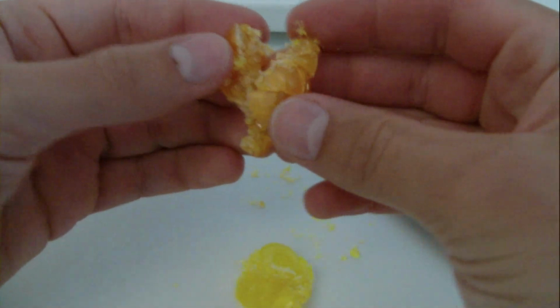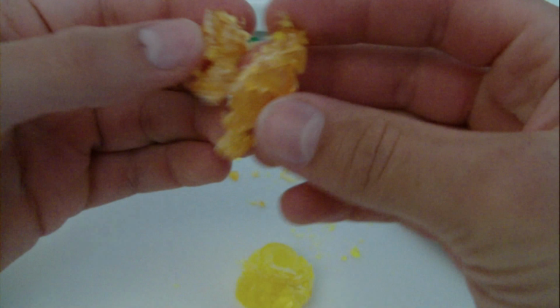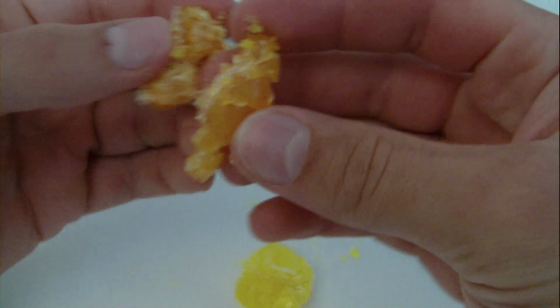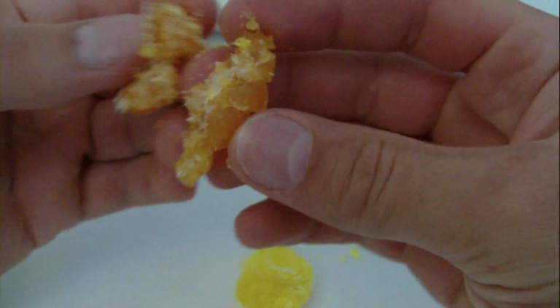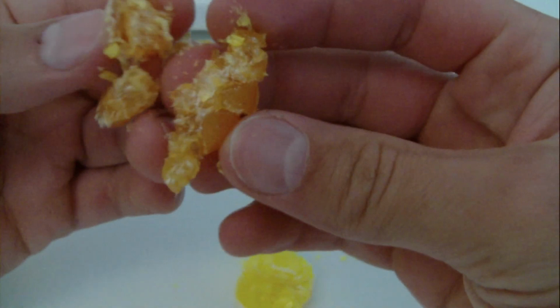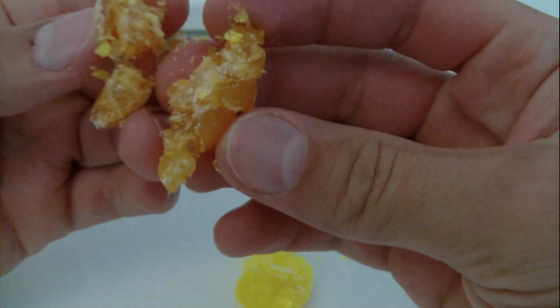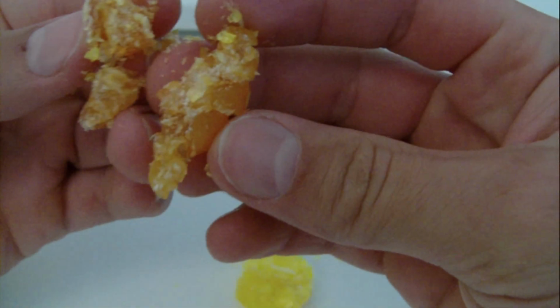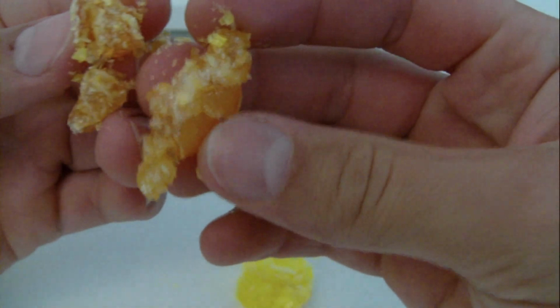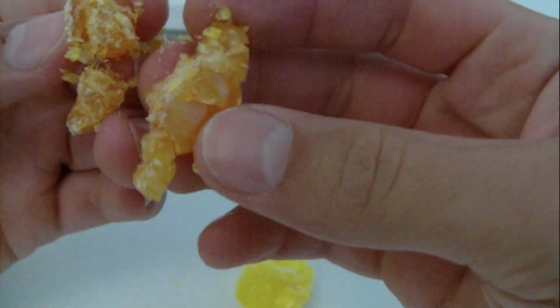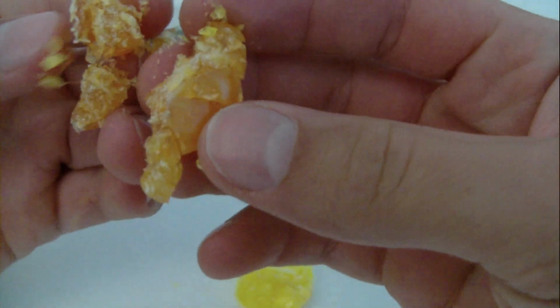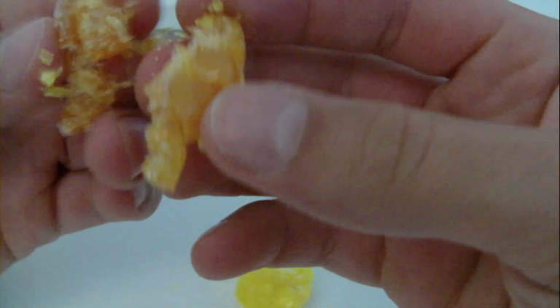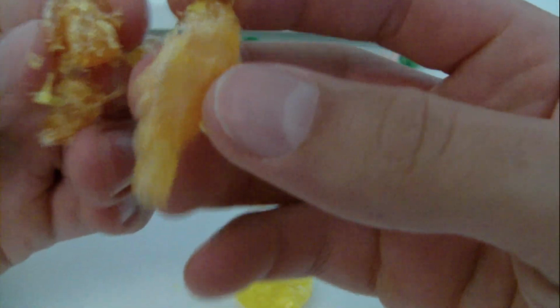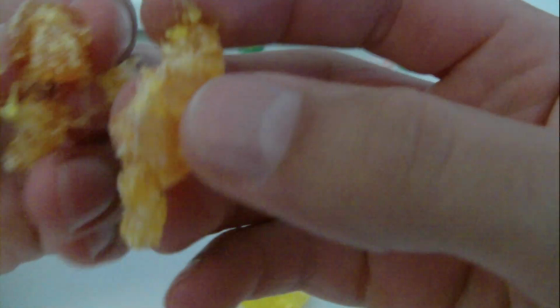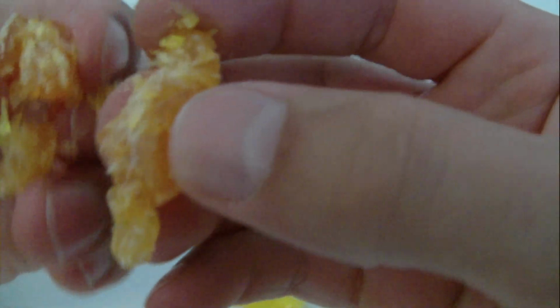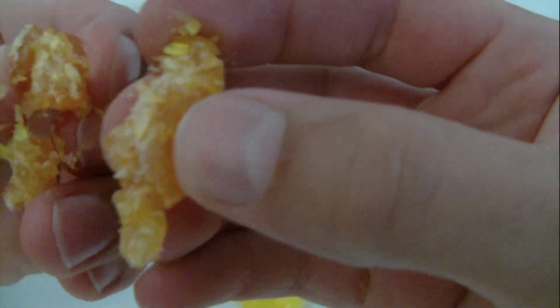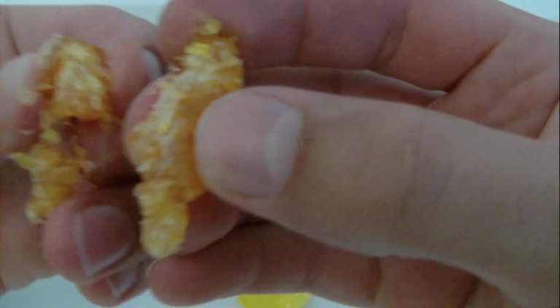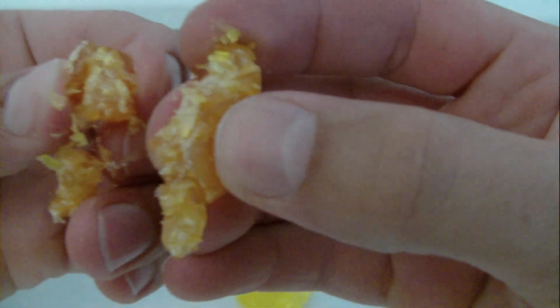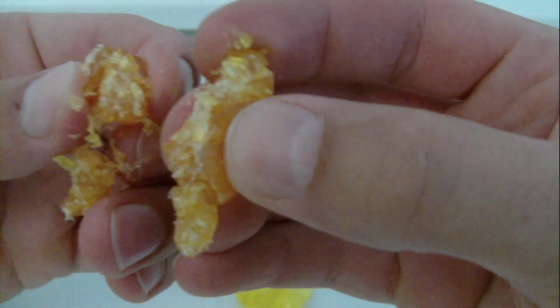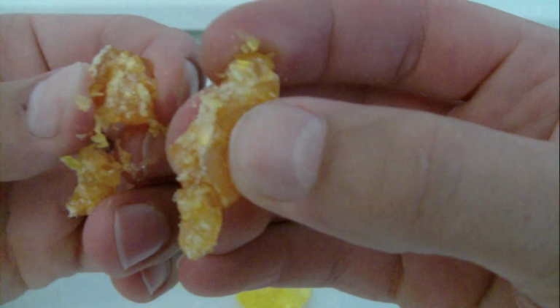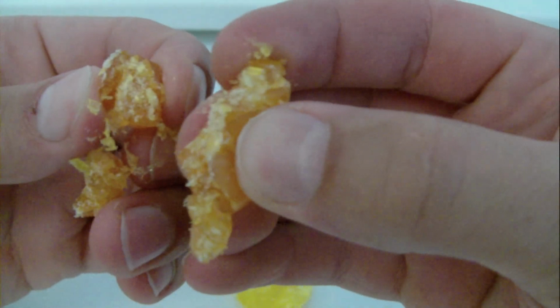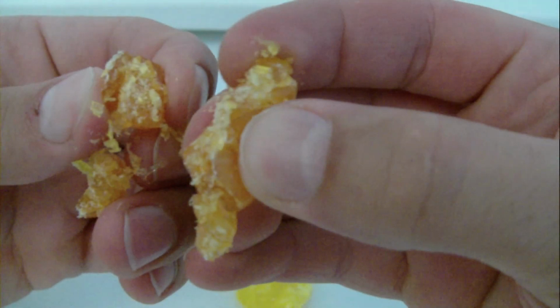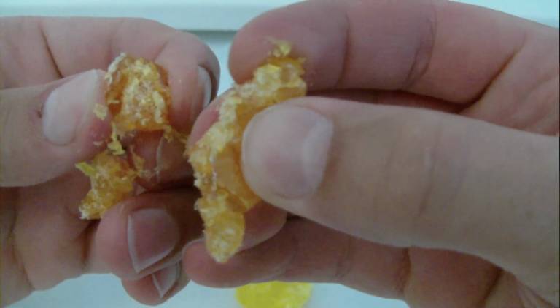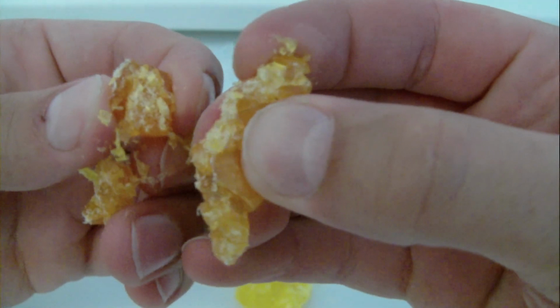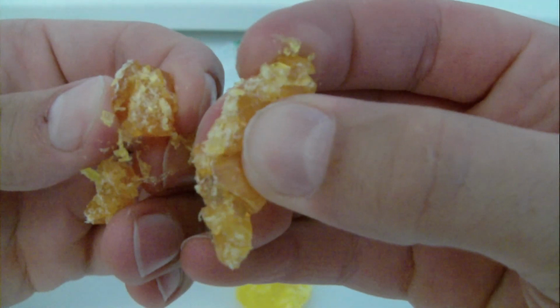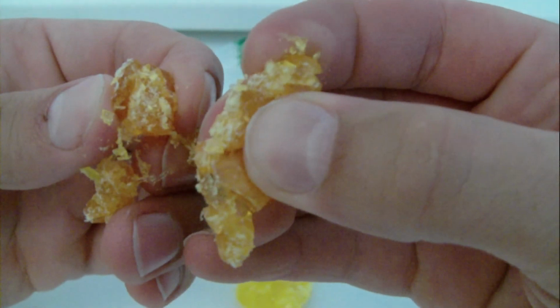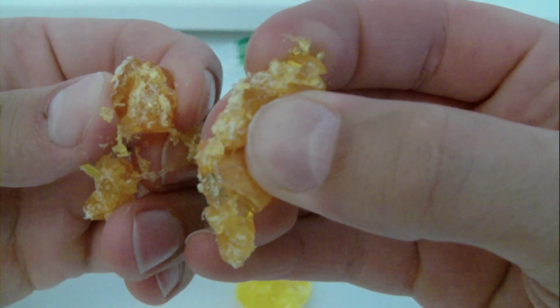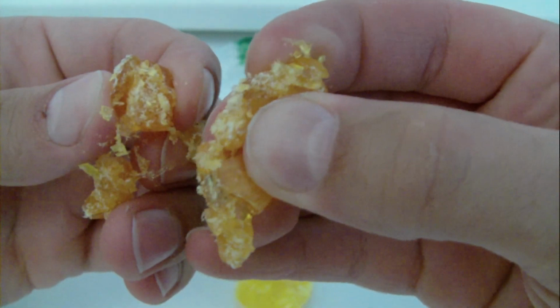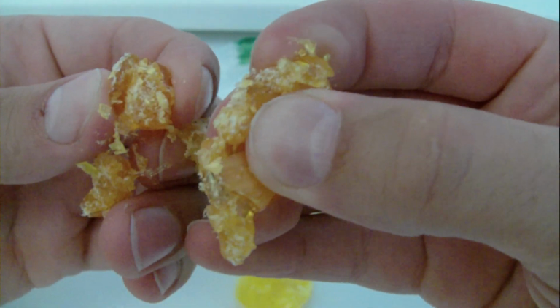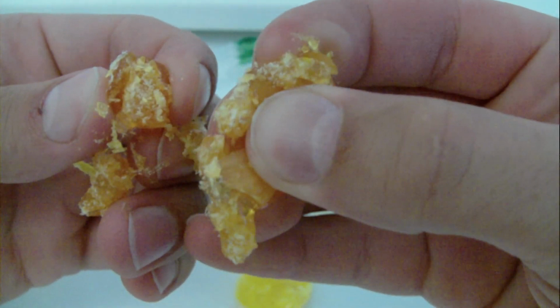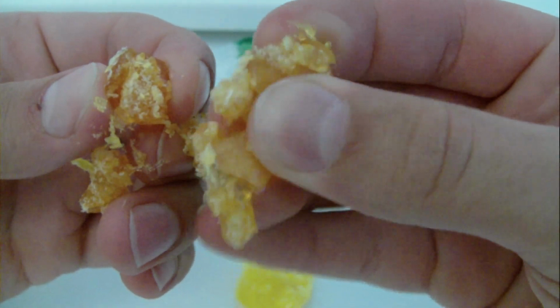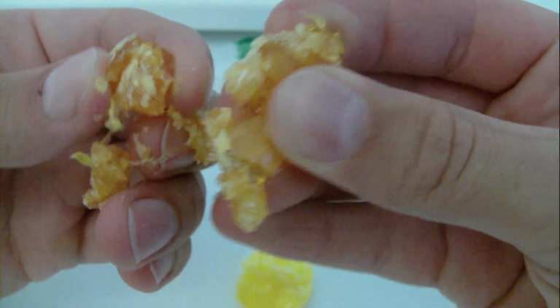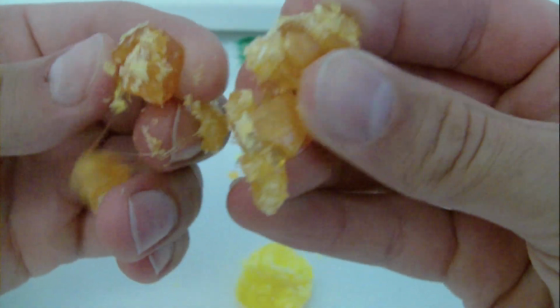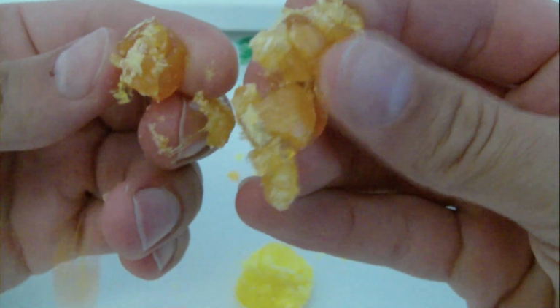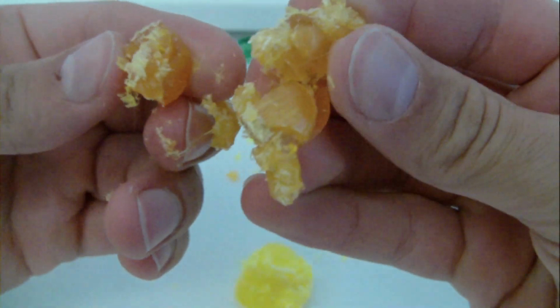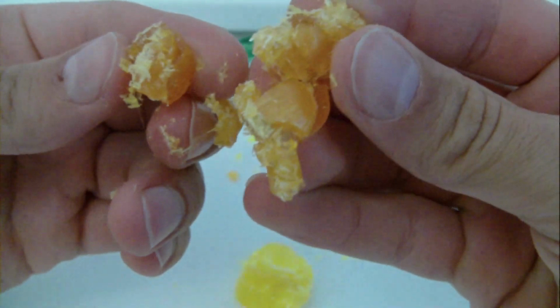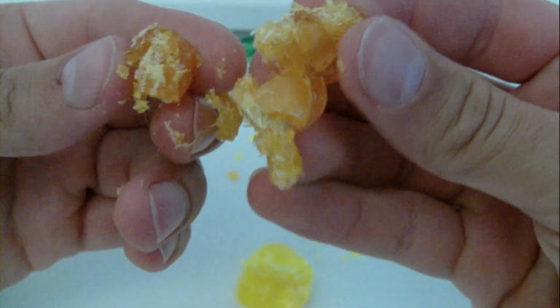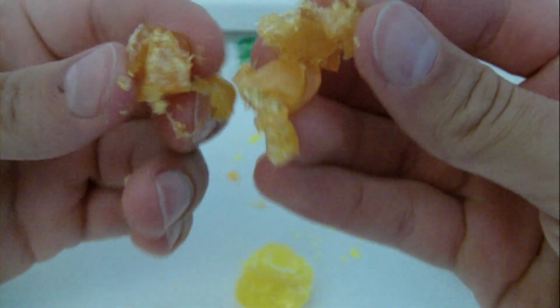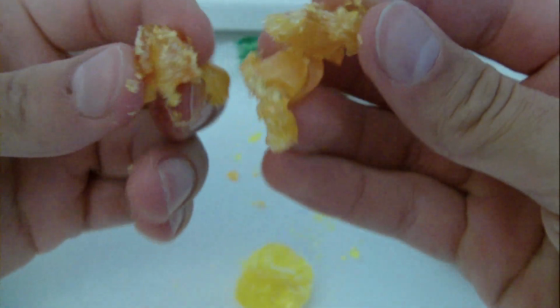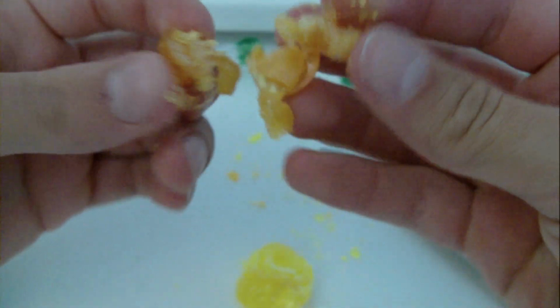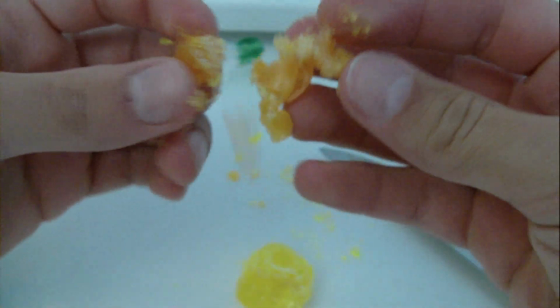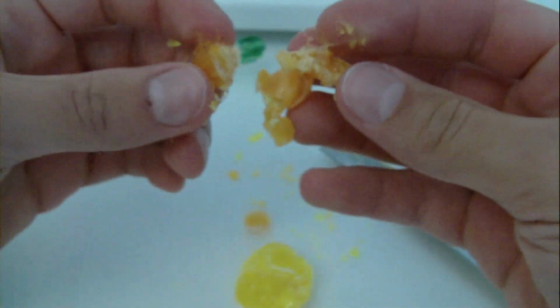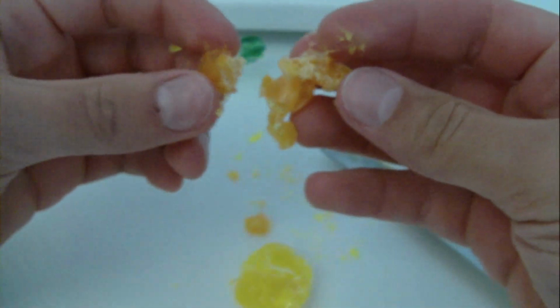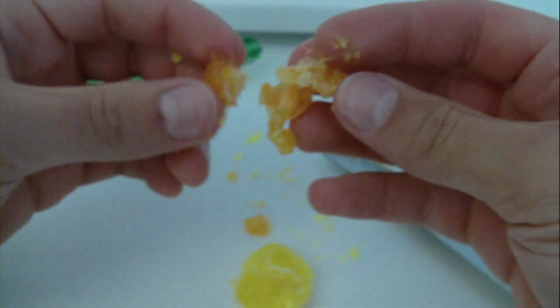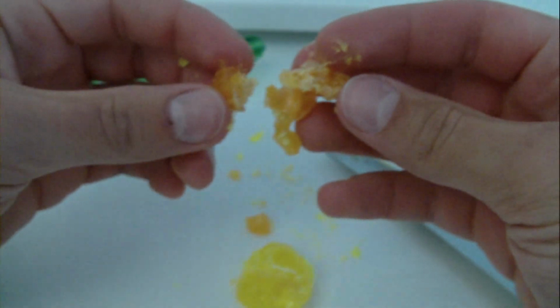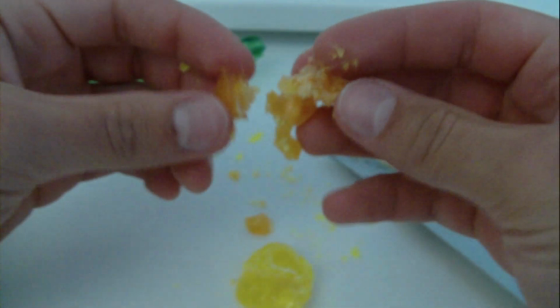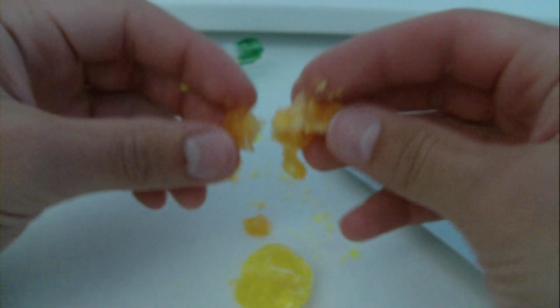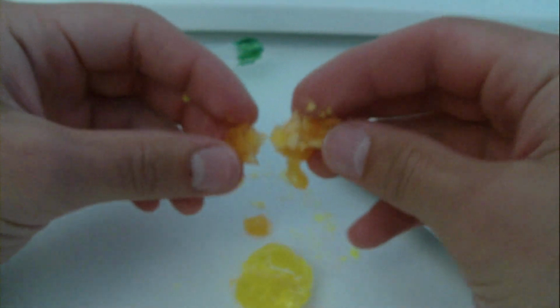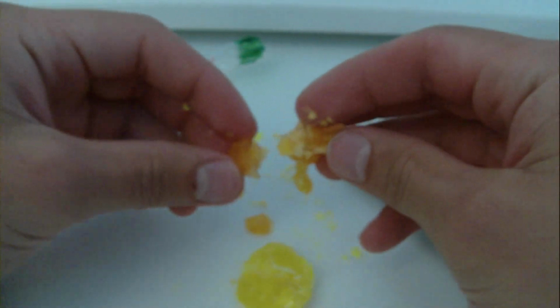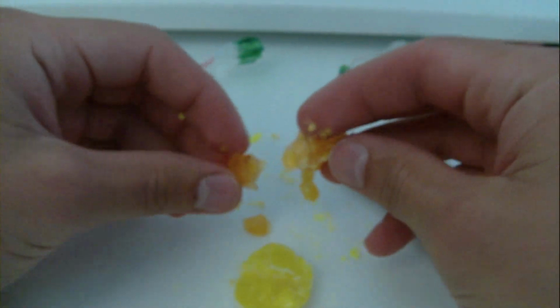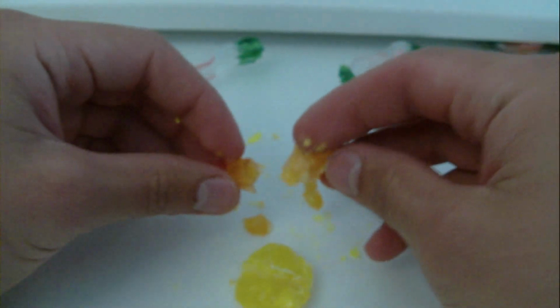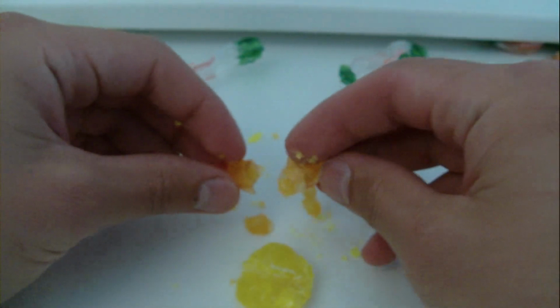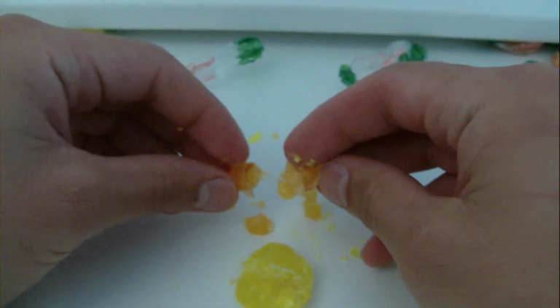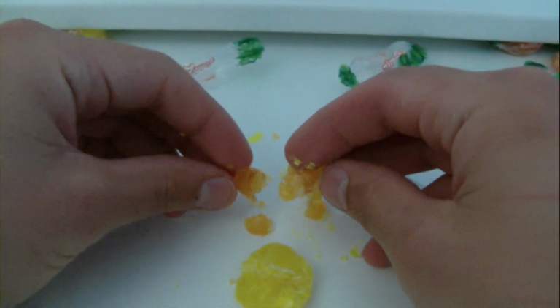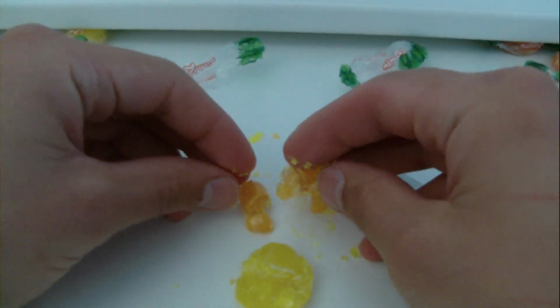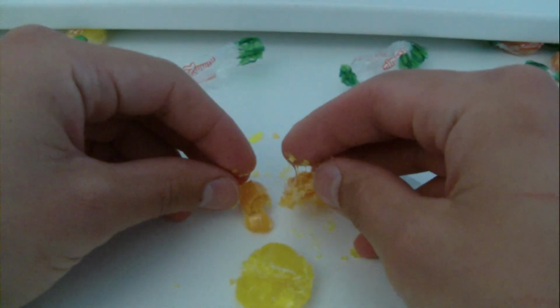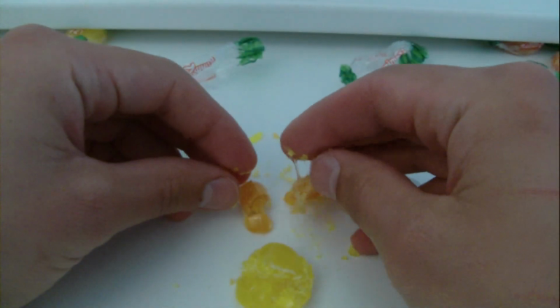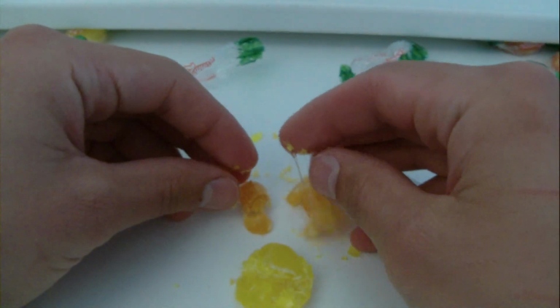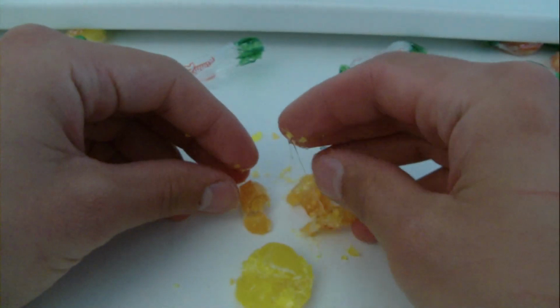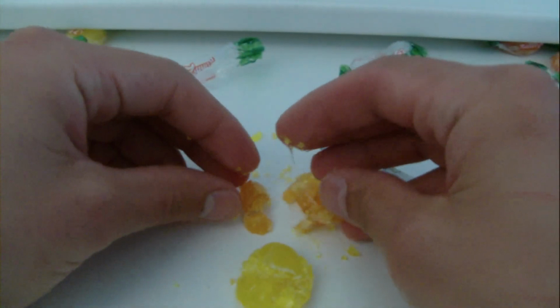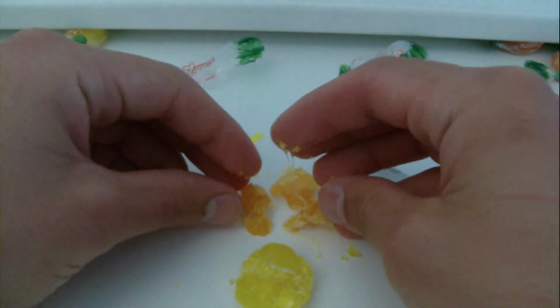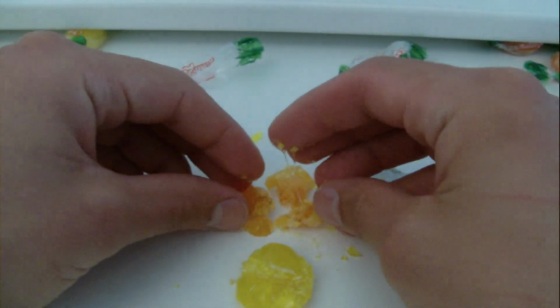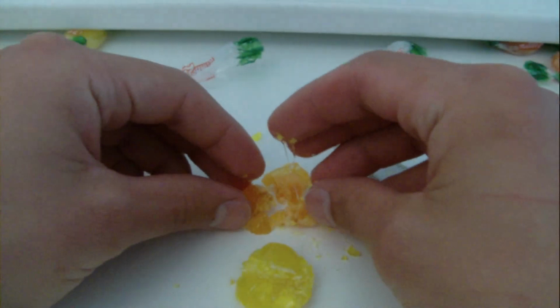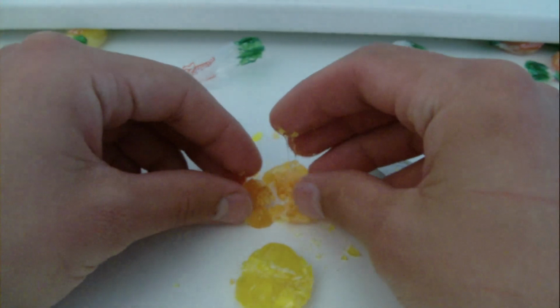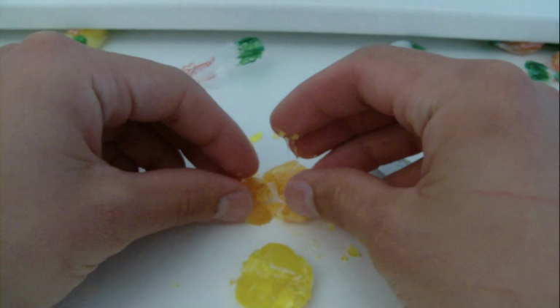I'm going to put the egg on the bottom. I like the egg. All right.